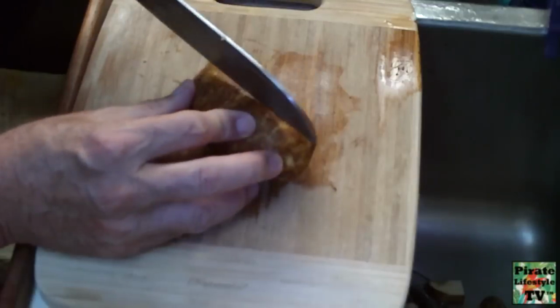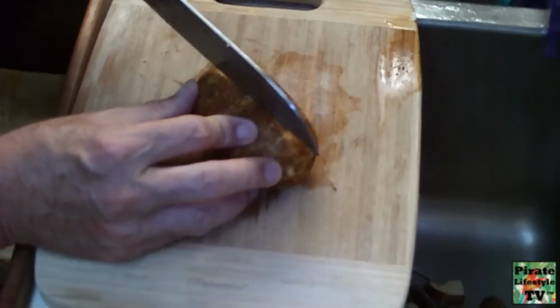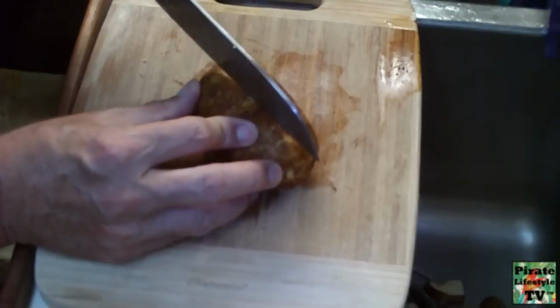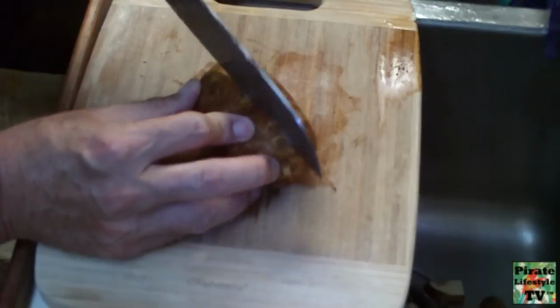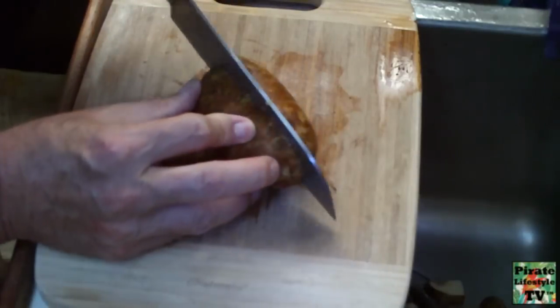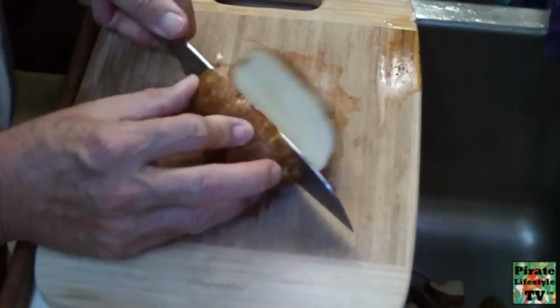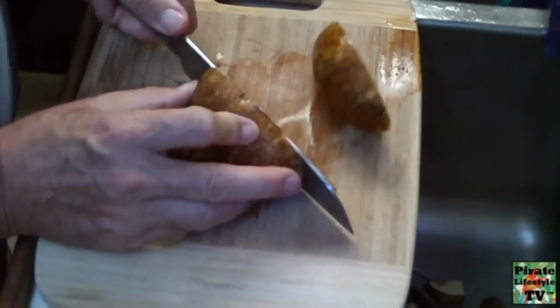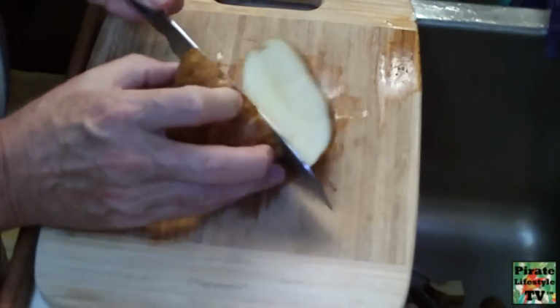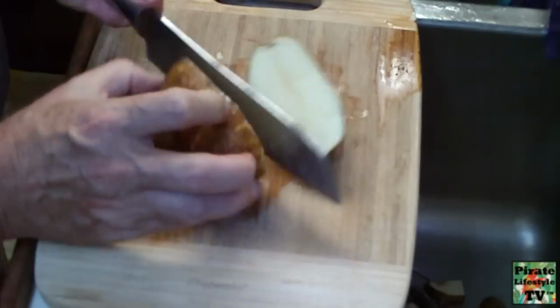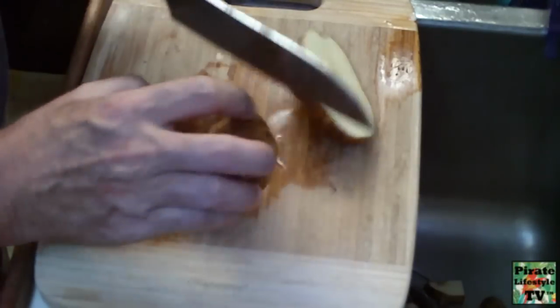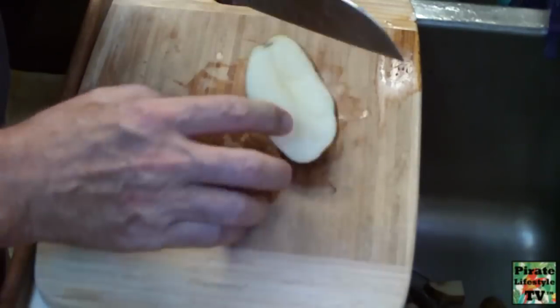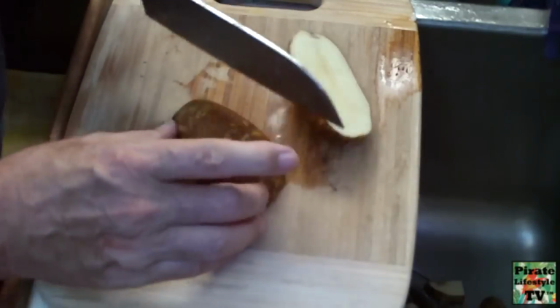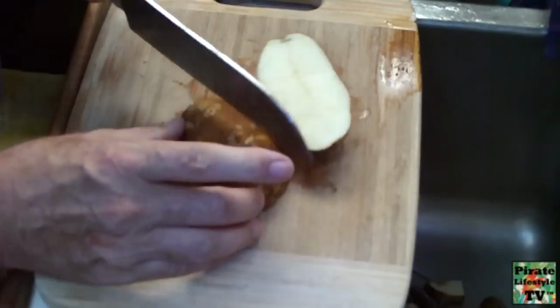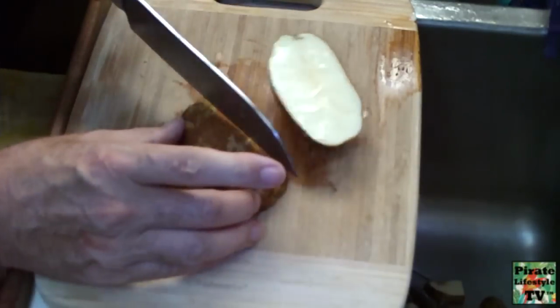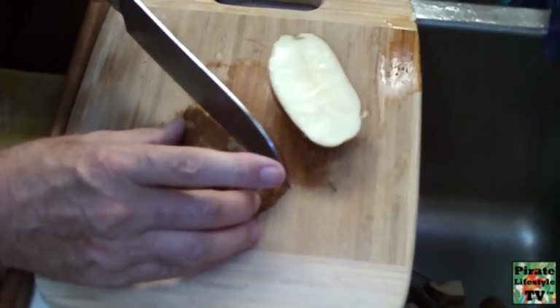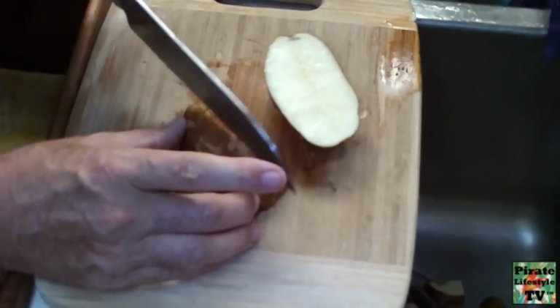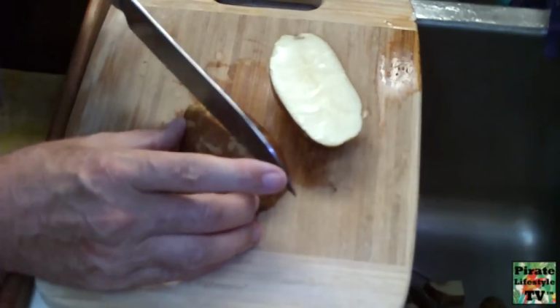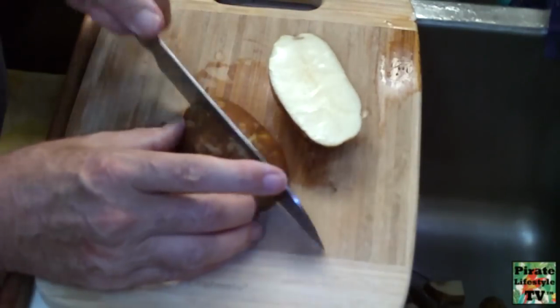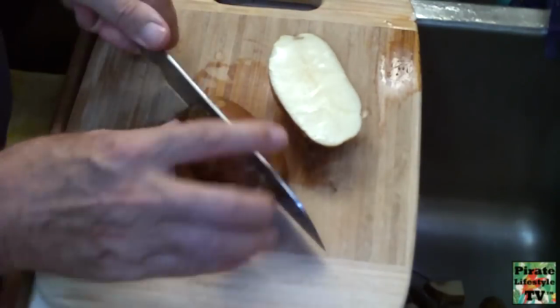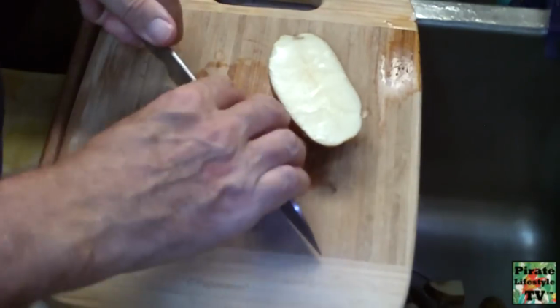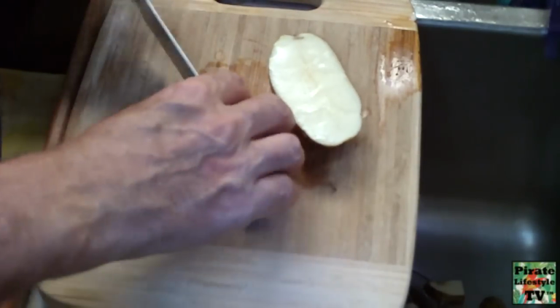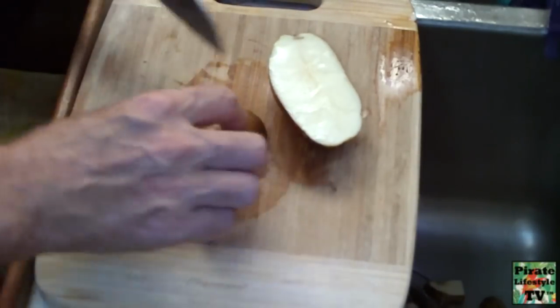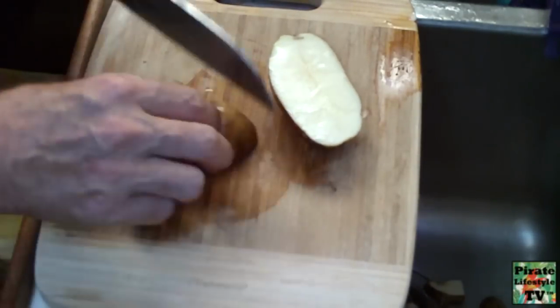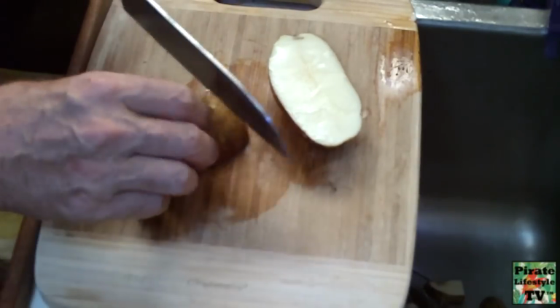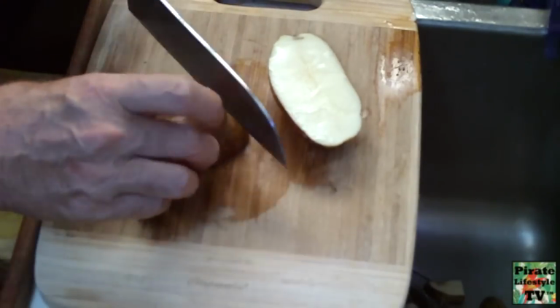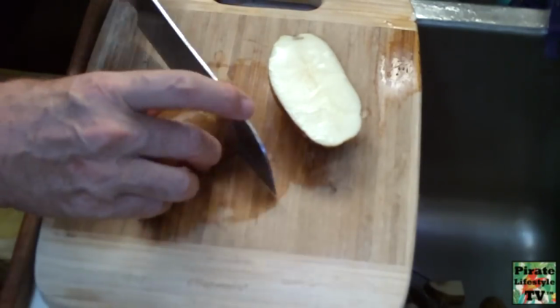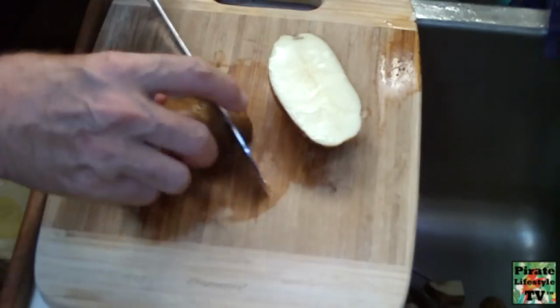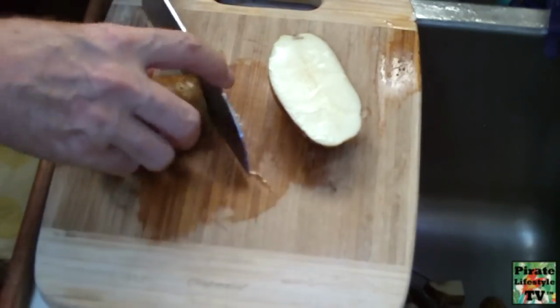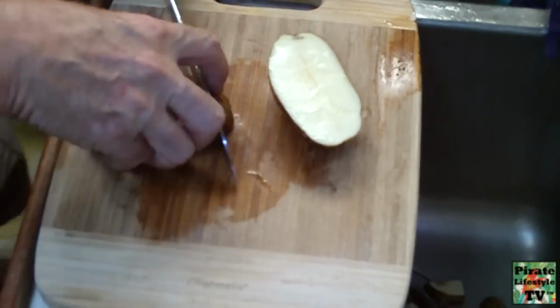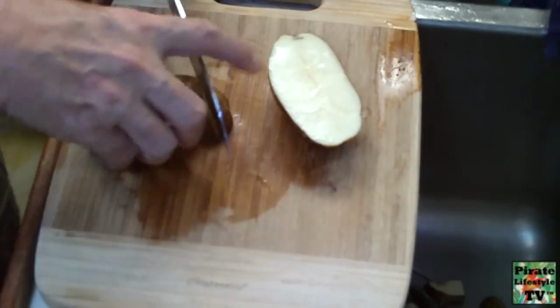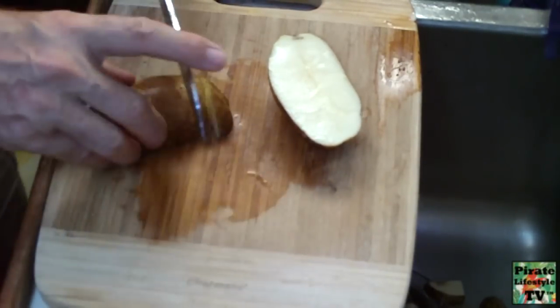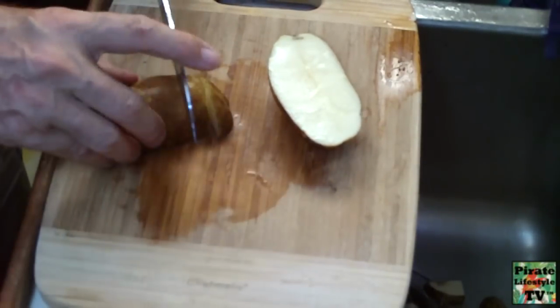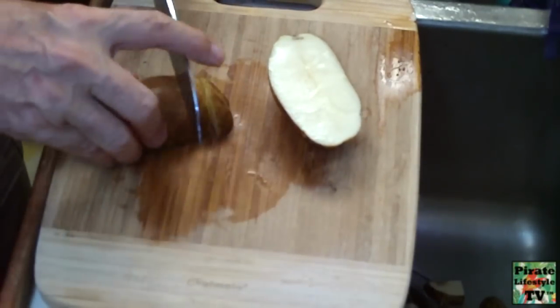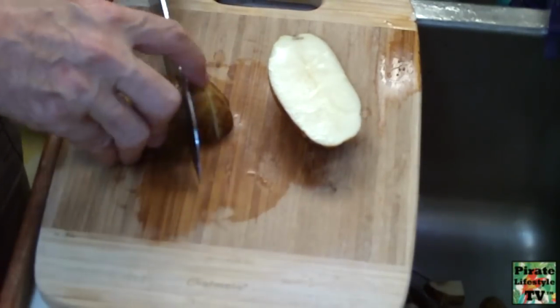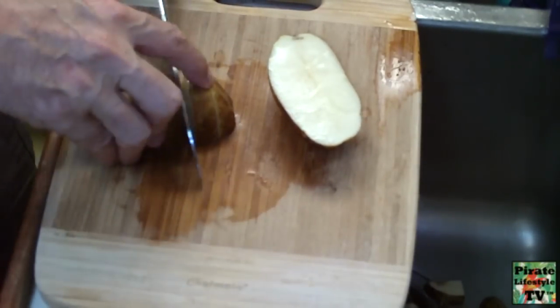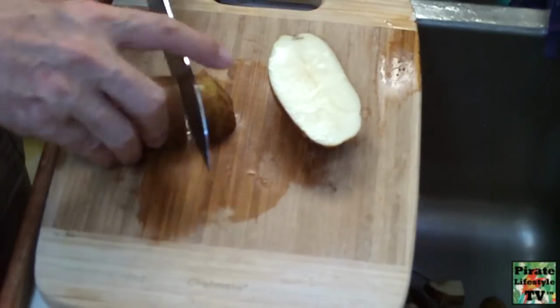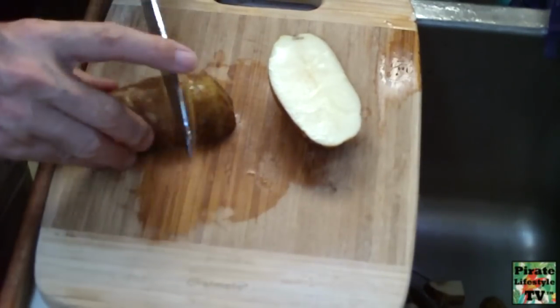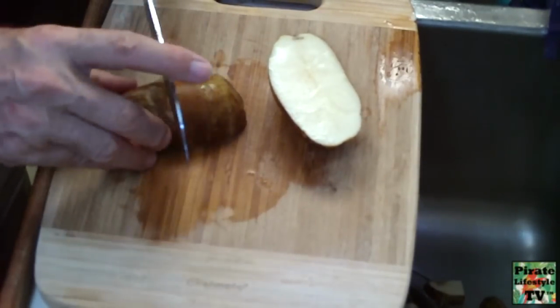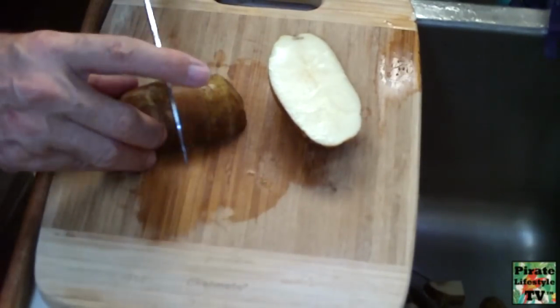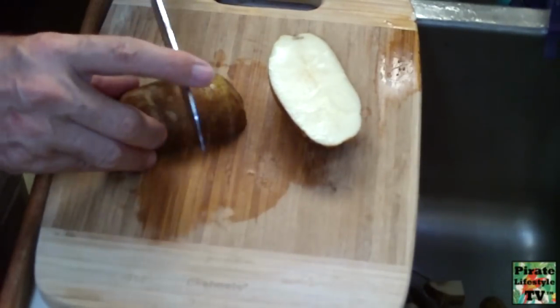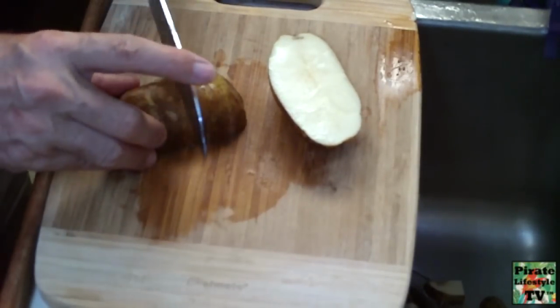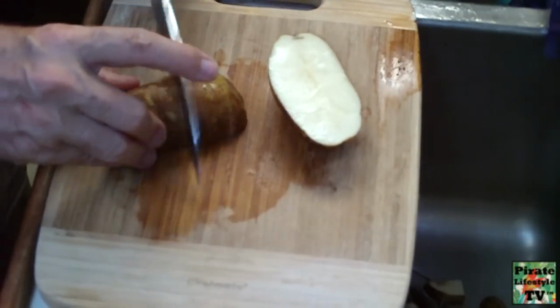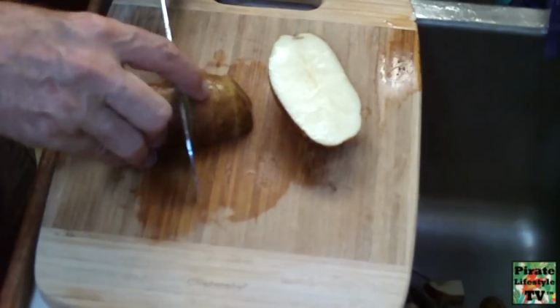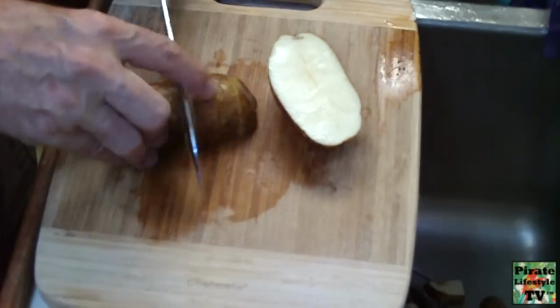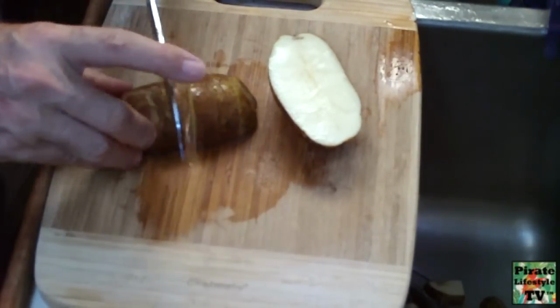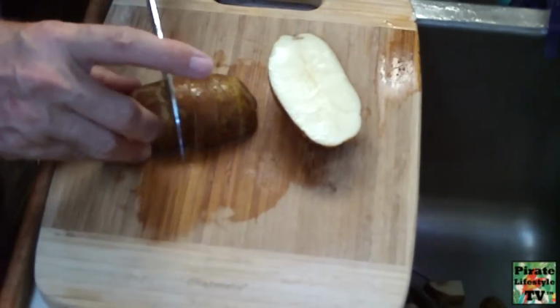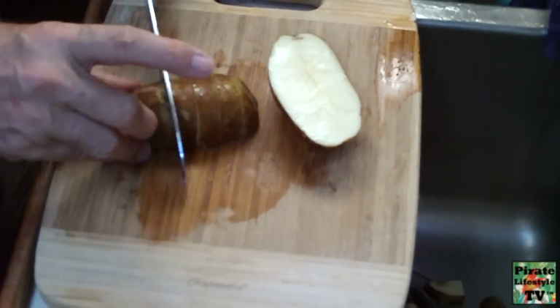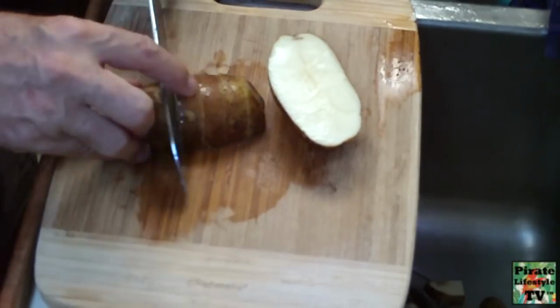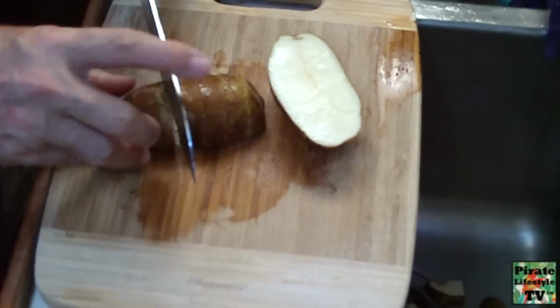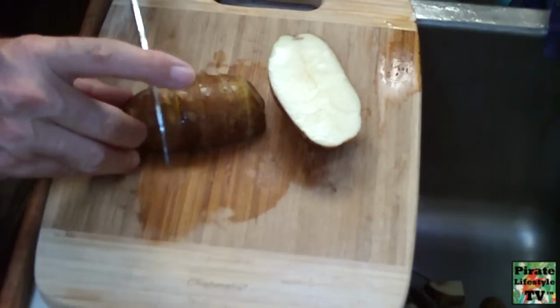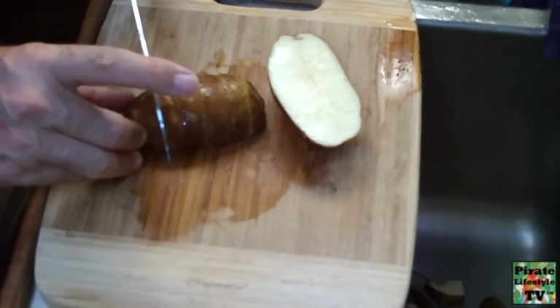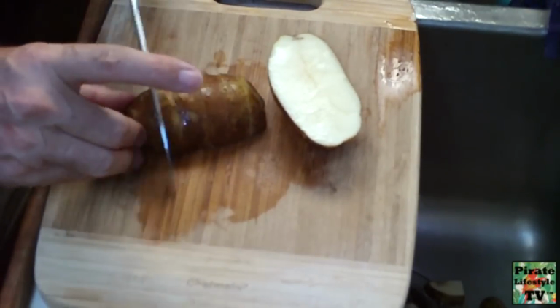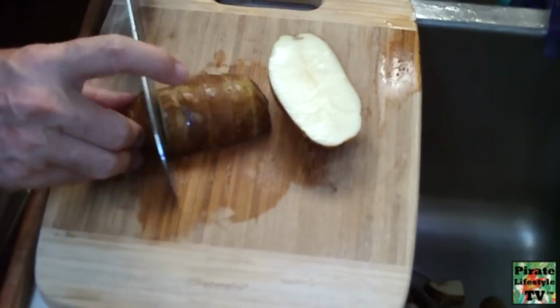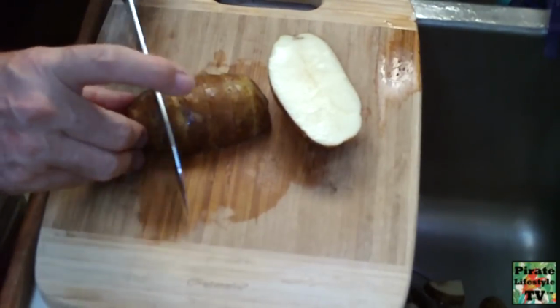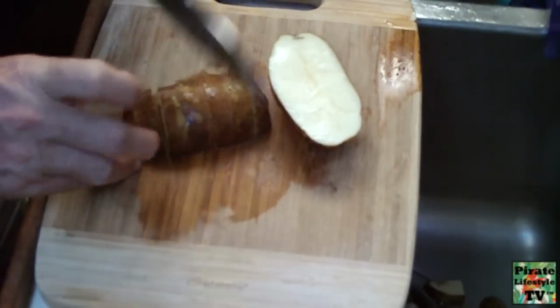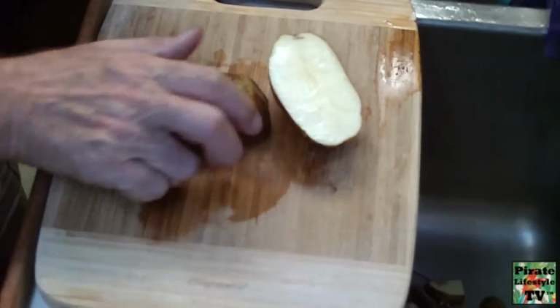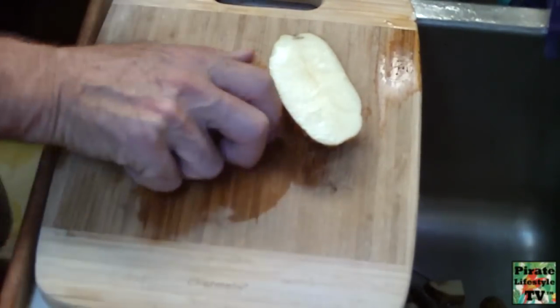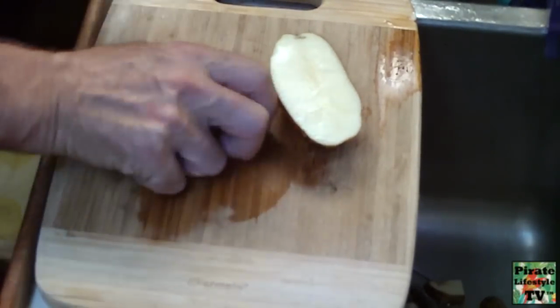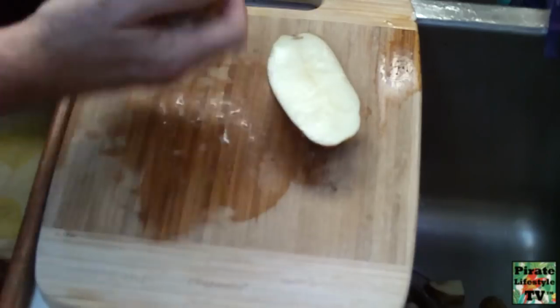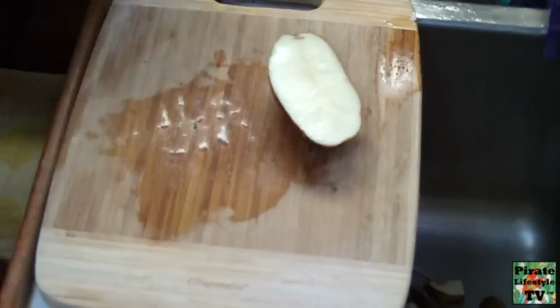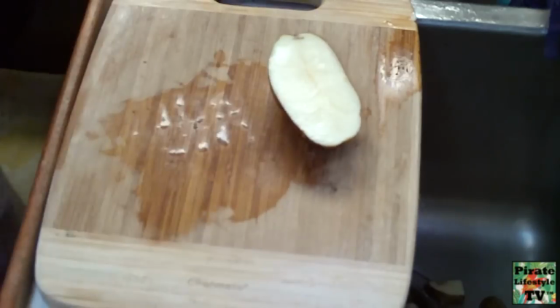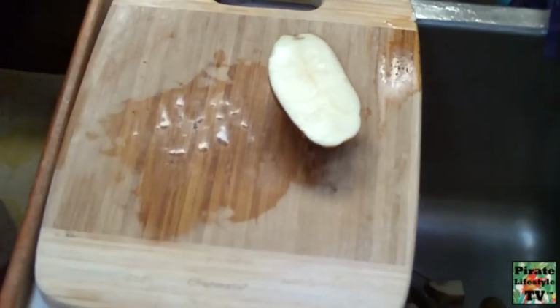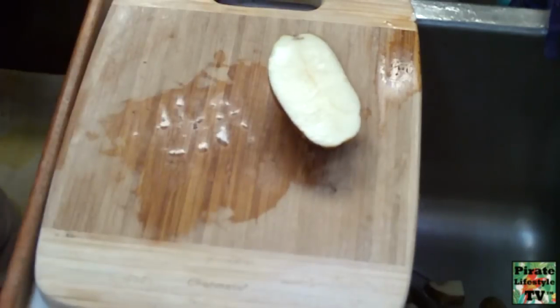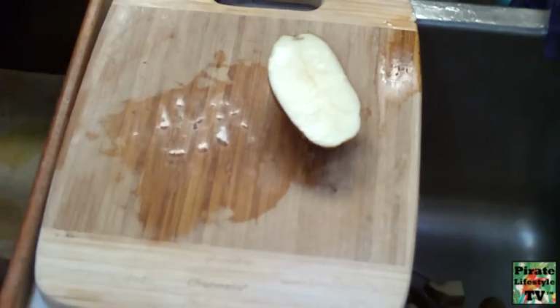This recipe is soooo good, I even got it published in a magazine not too long ago.